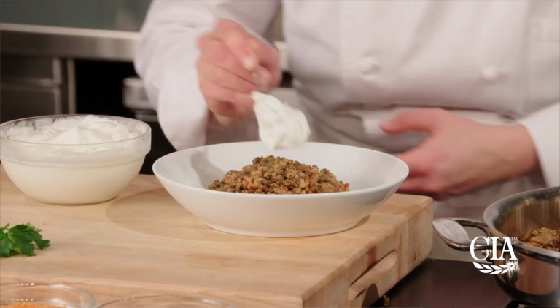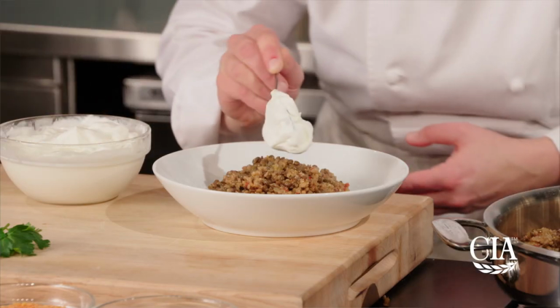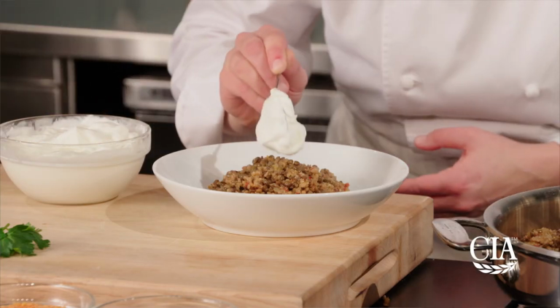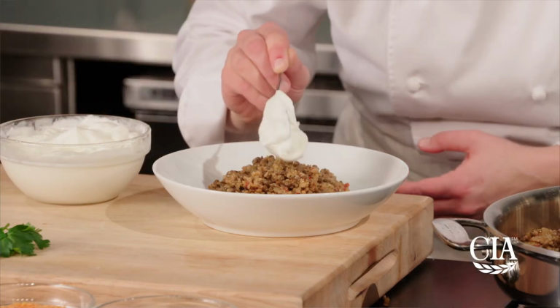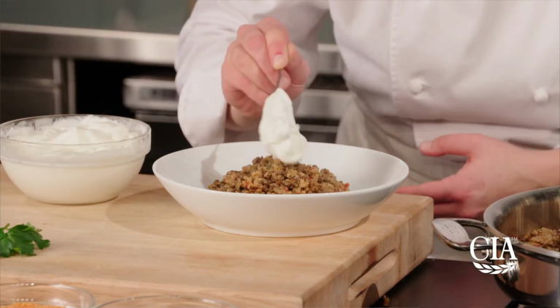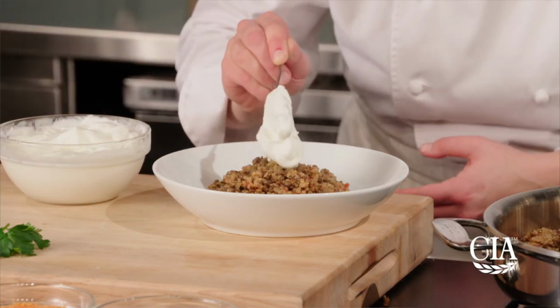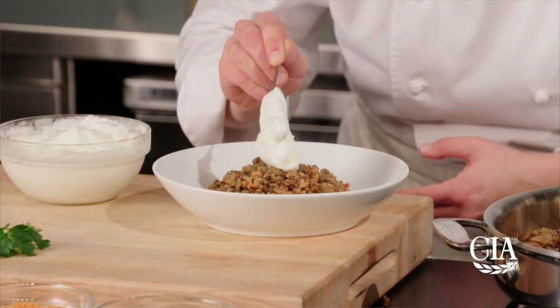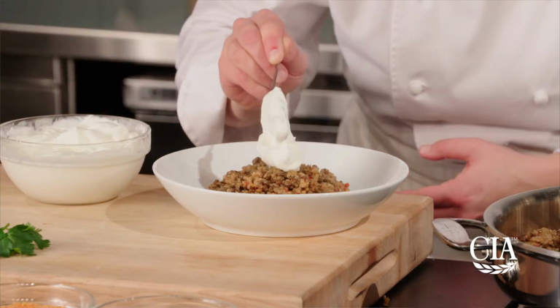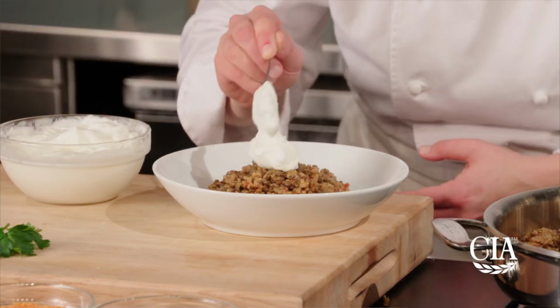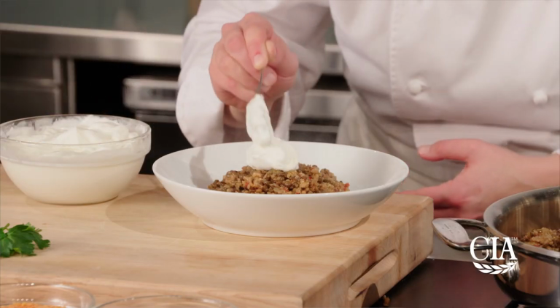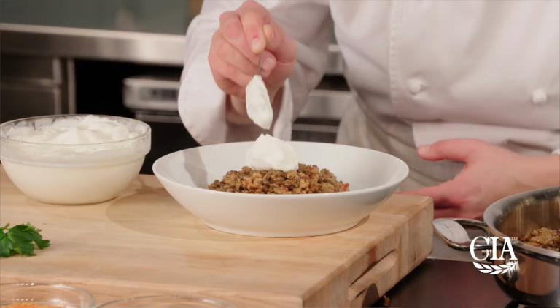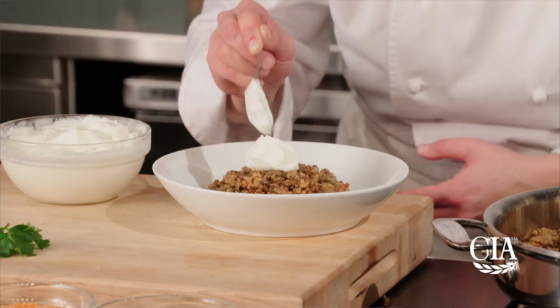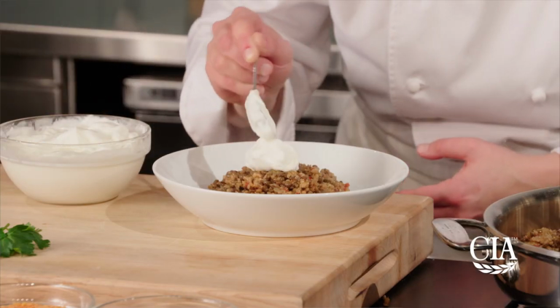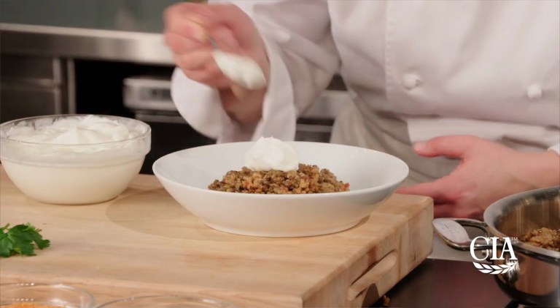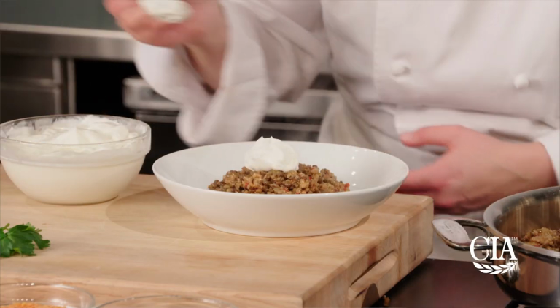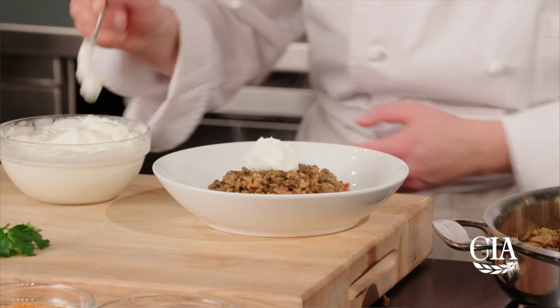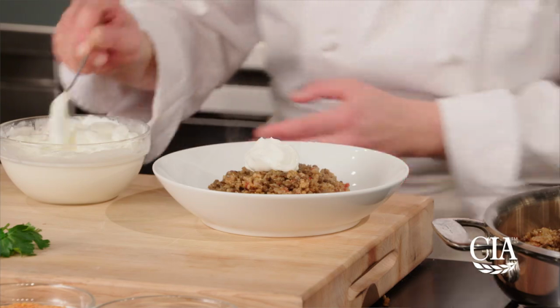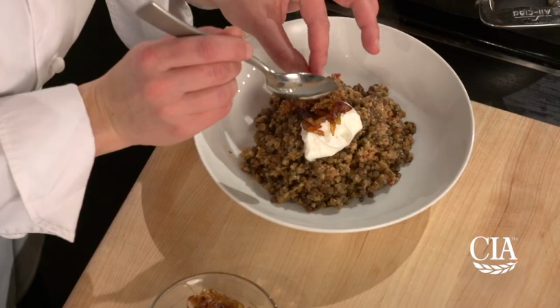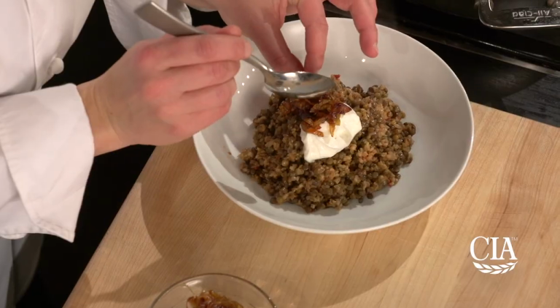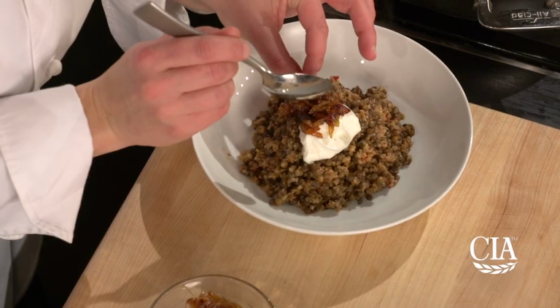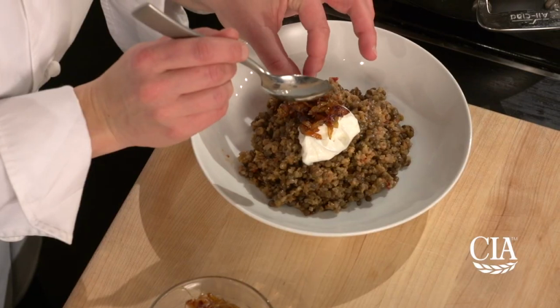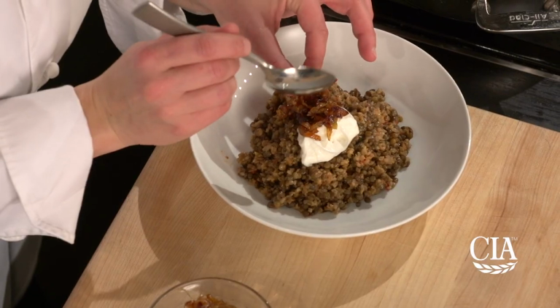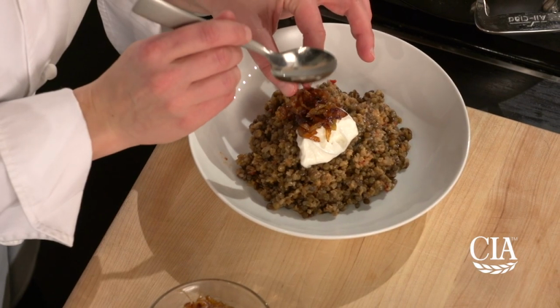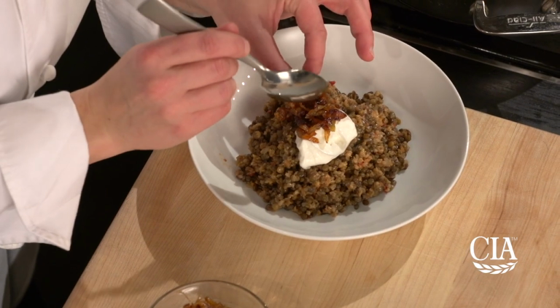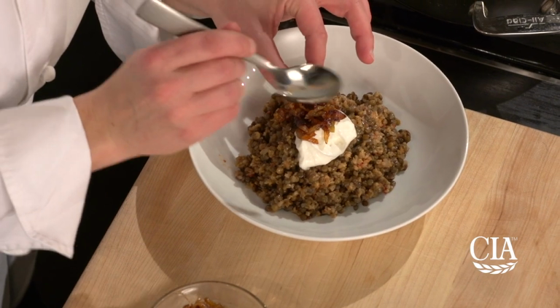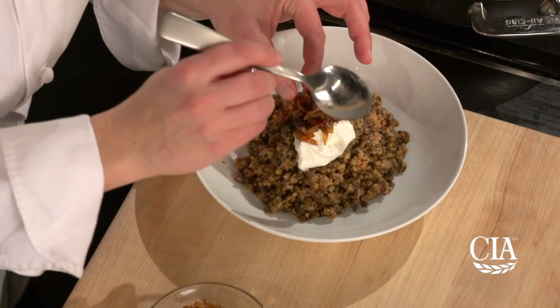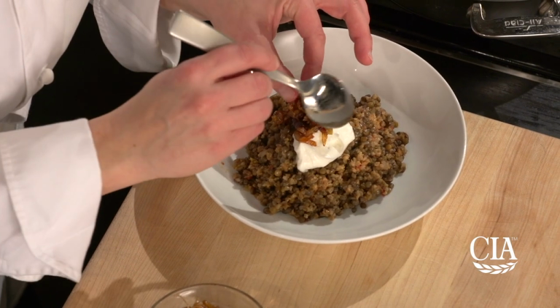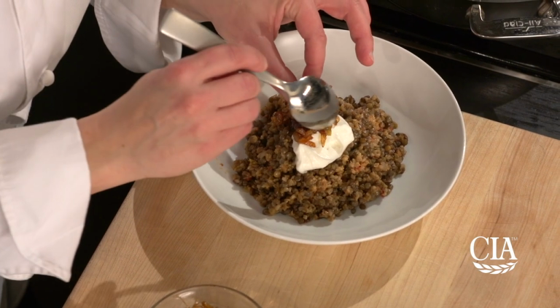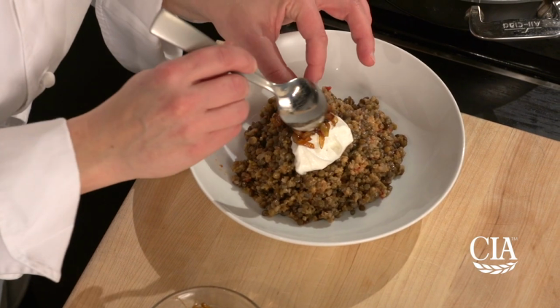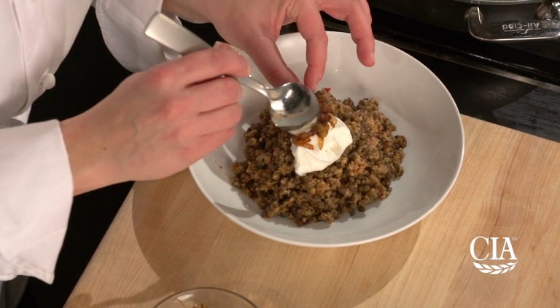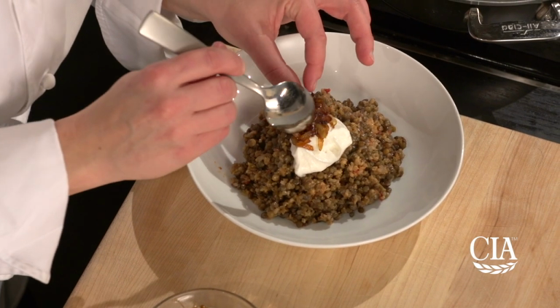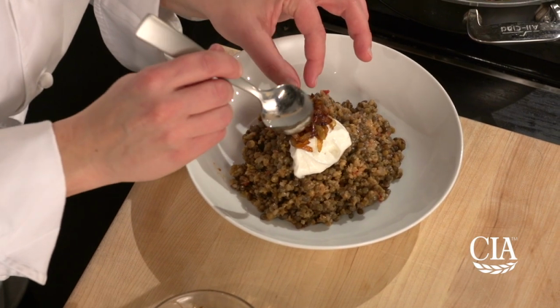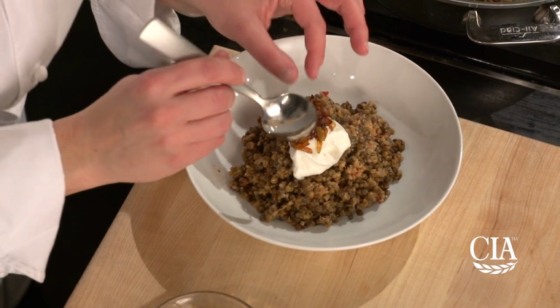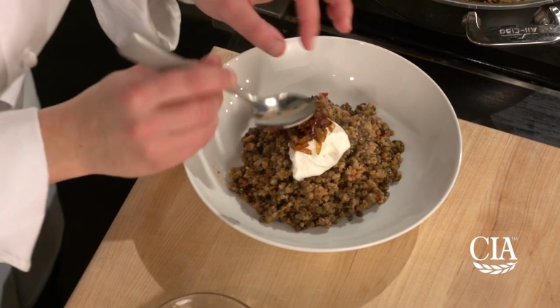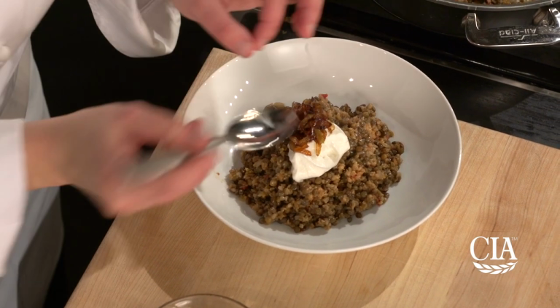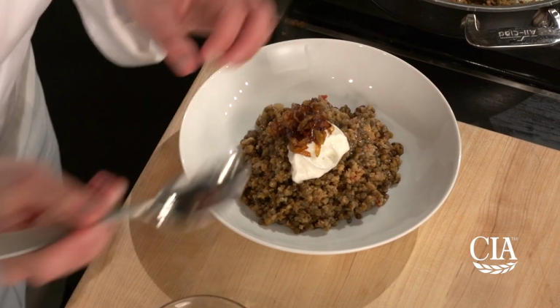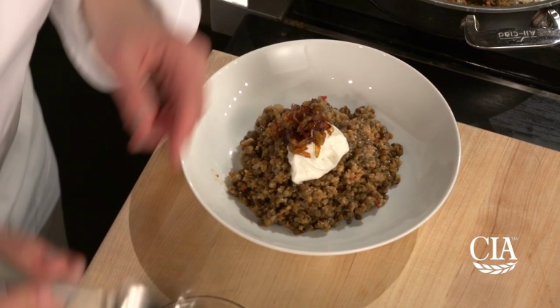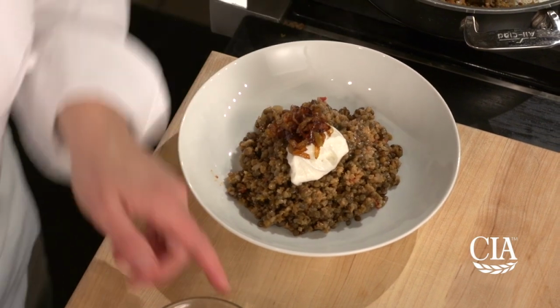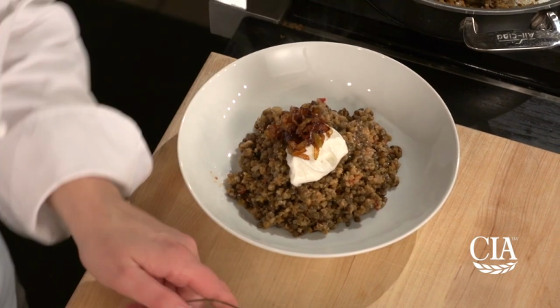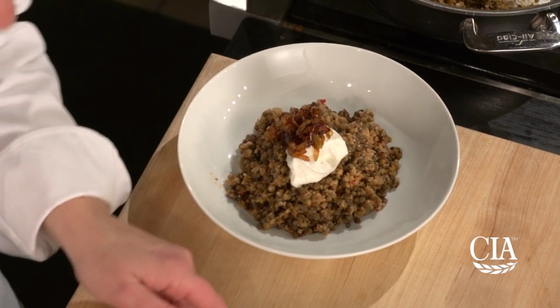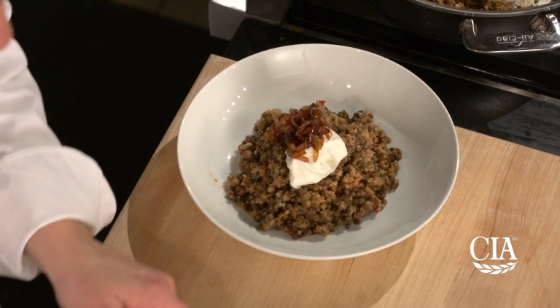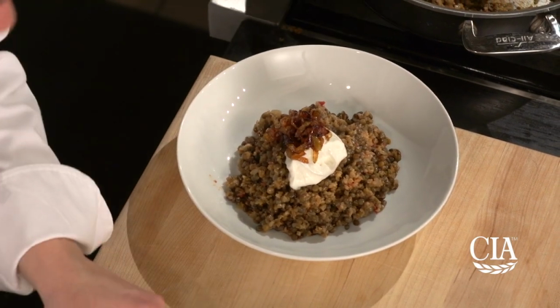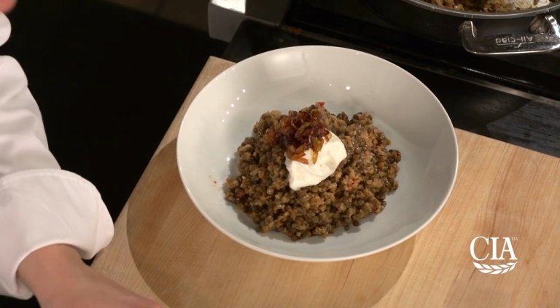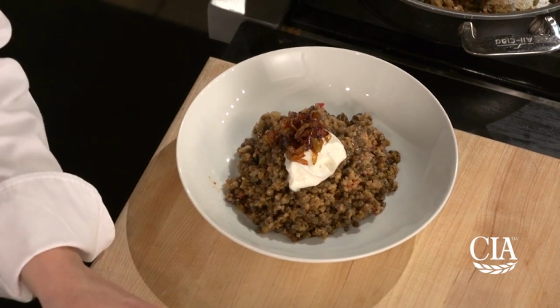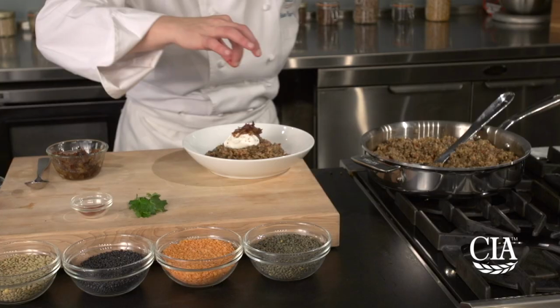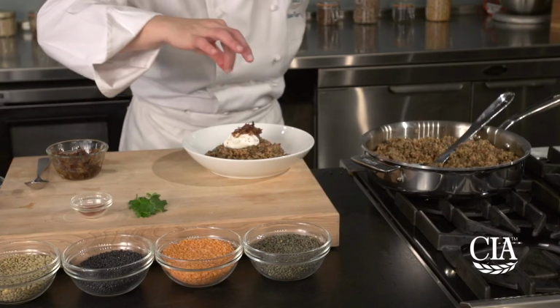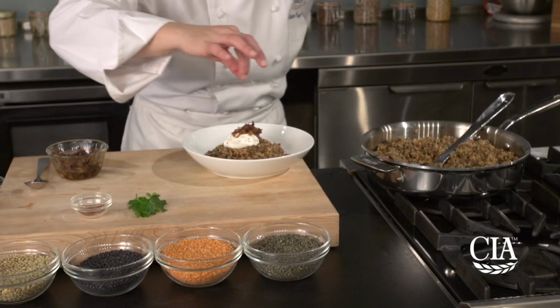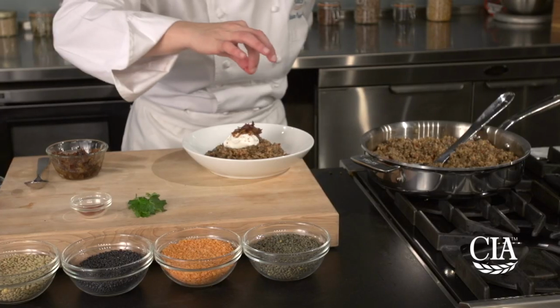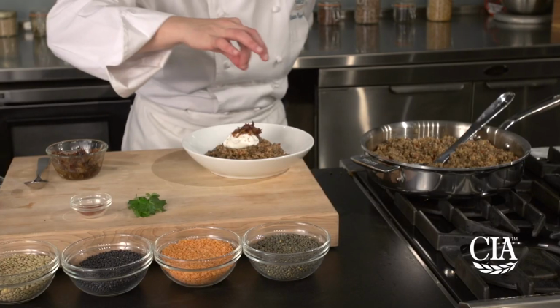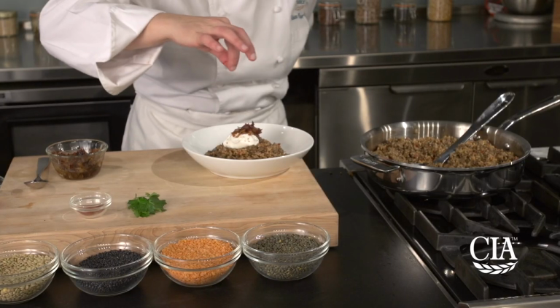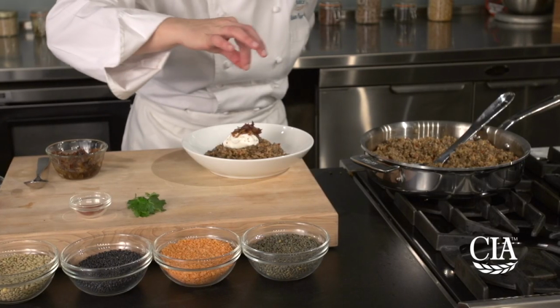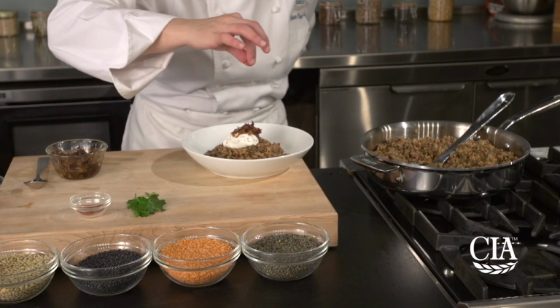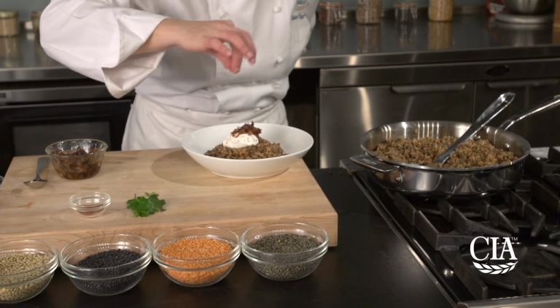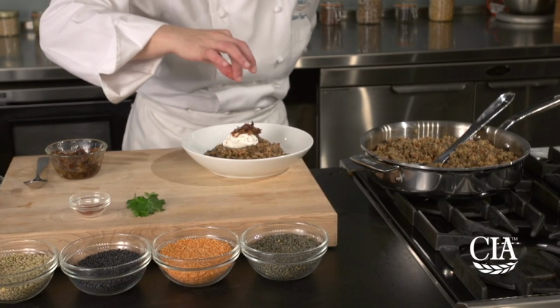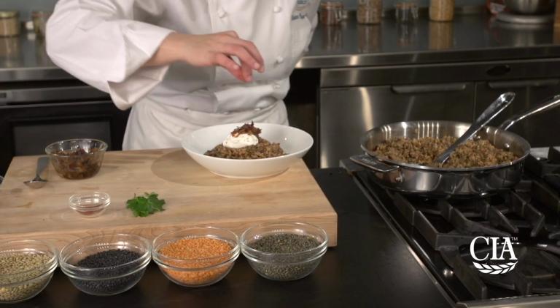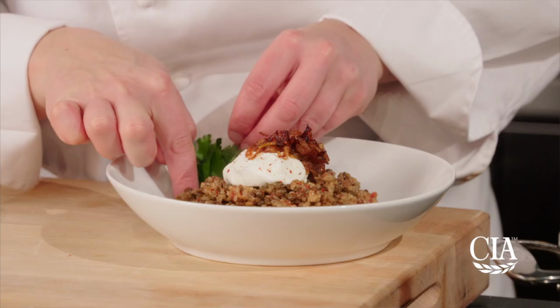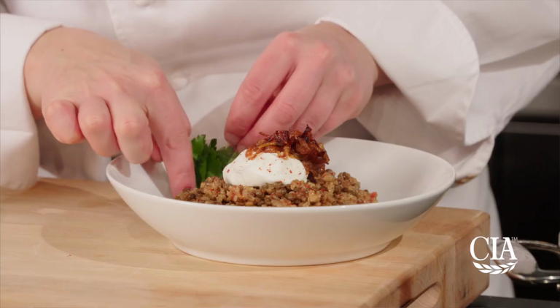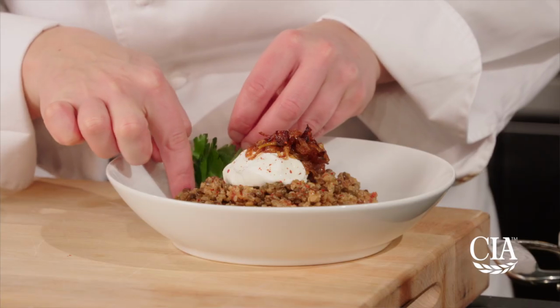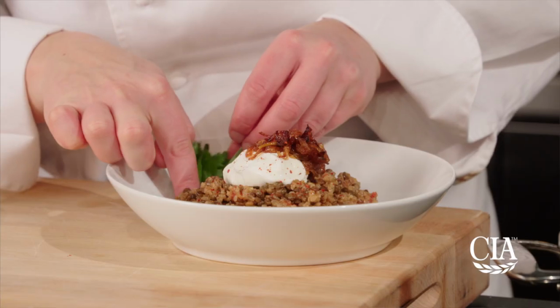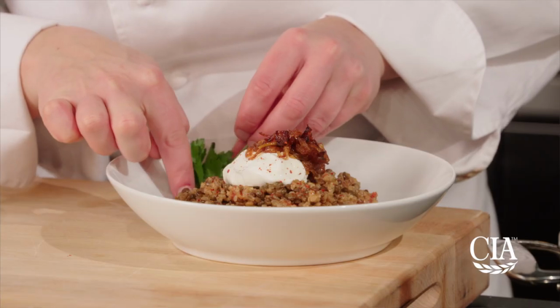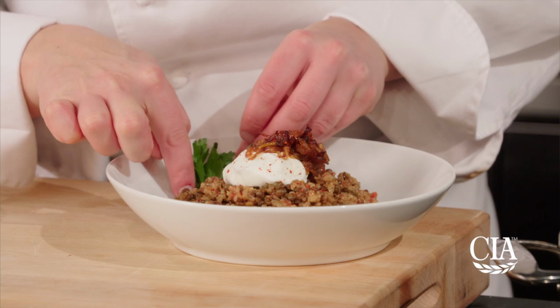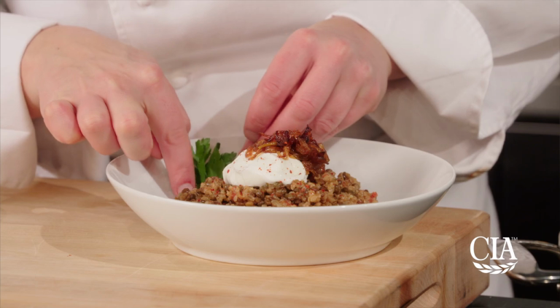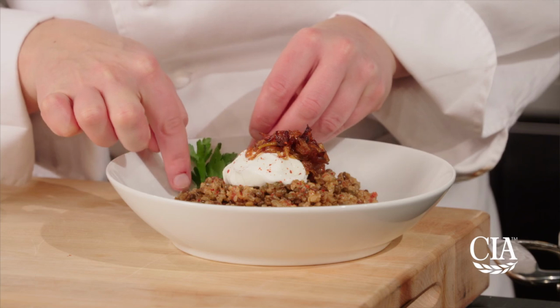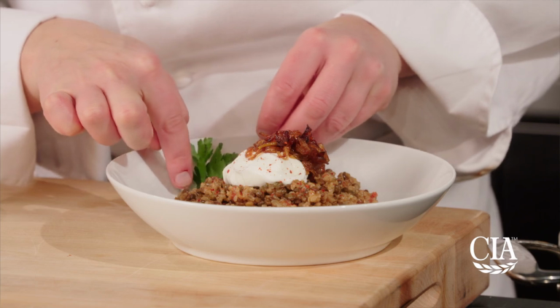Serve this warm with a dollop of yogurt and a garnish of the reserved caramelized onions. Top it with crushed red pepper and parsley.